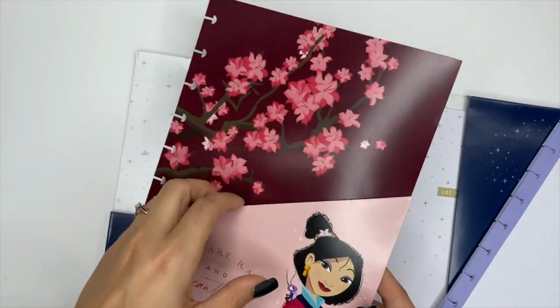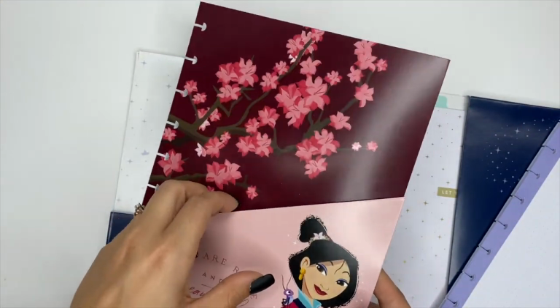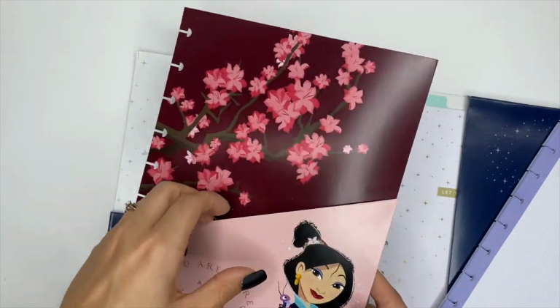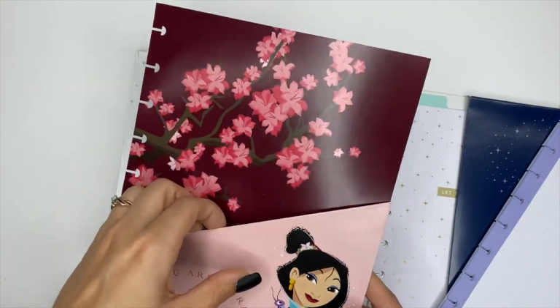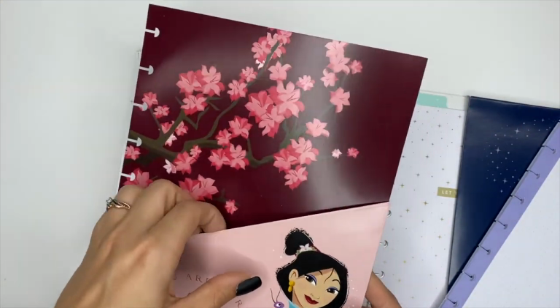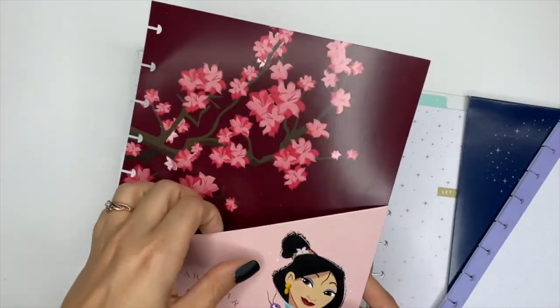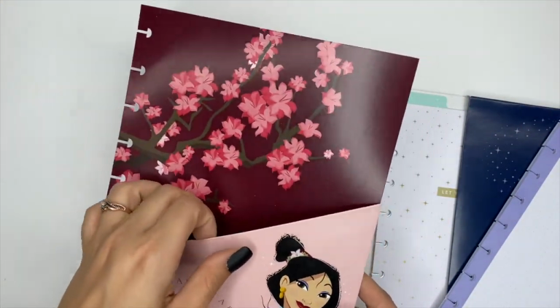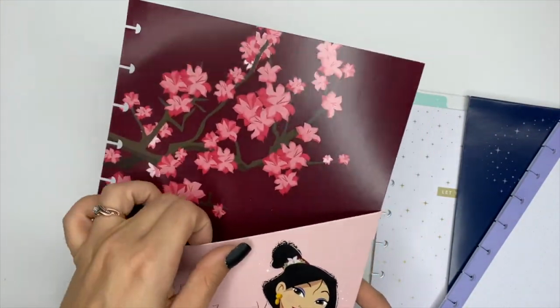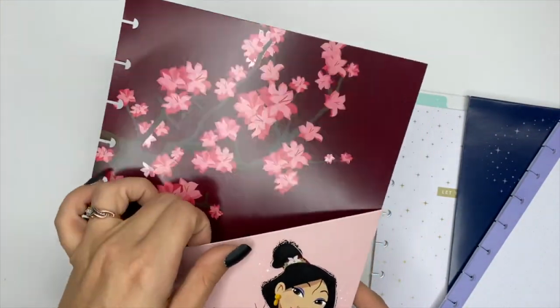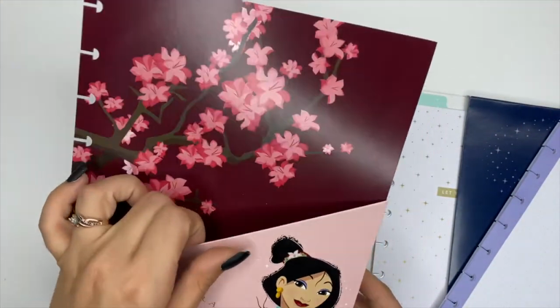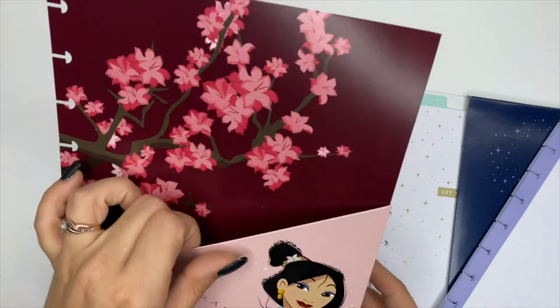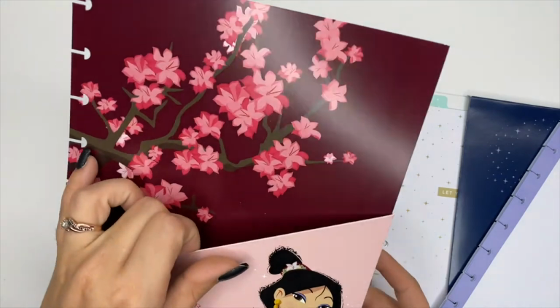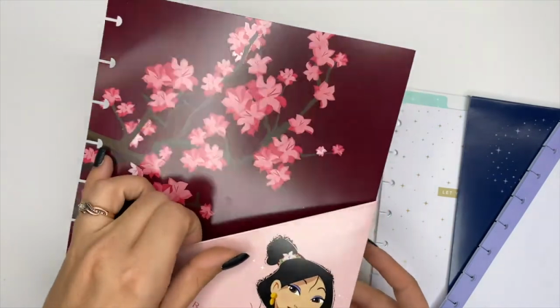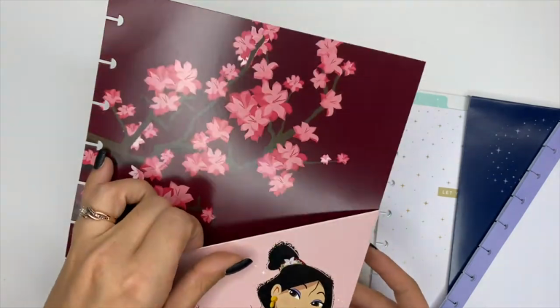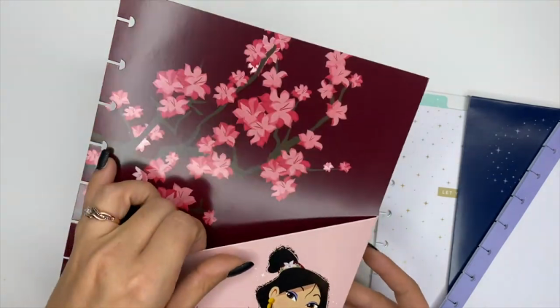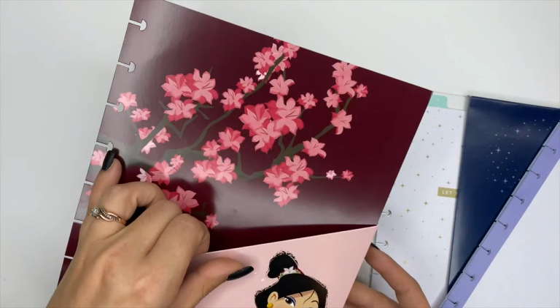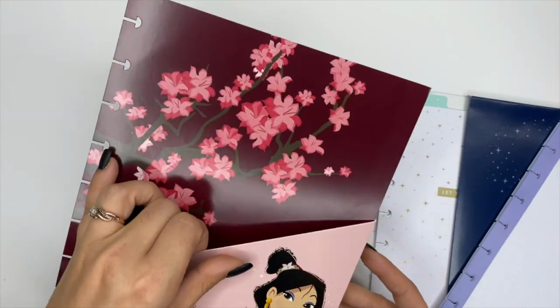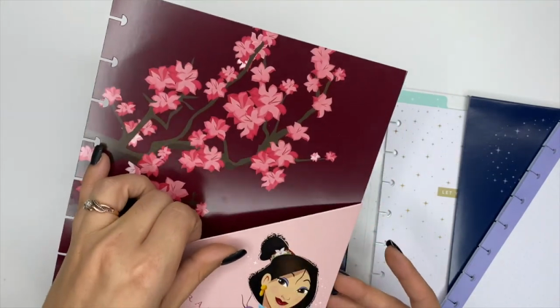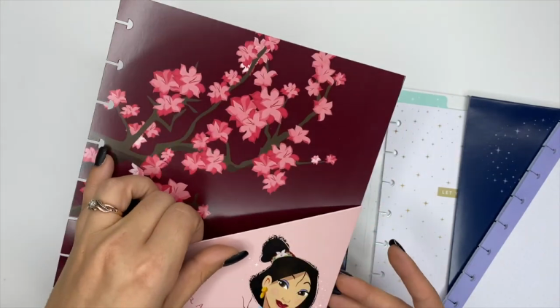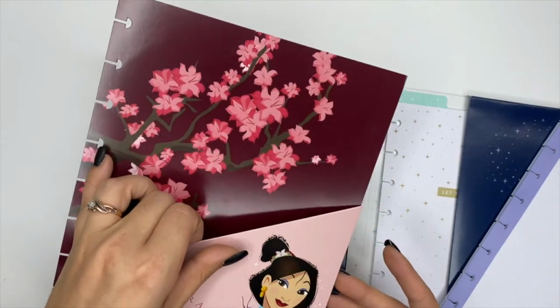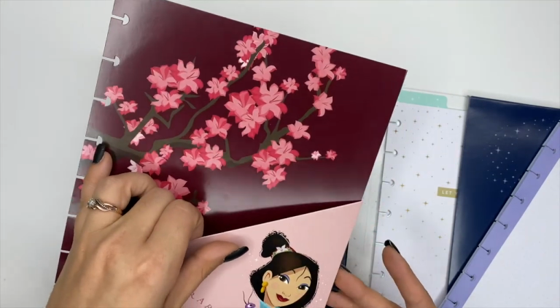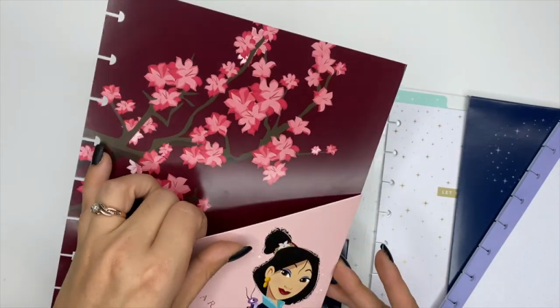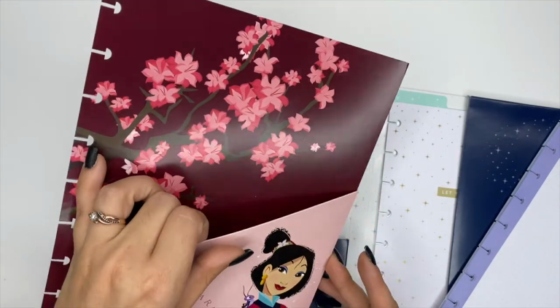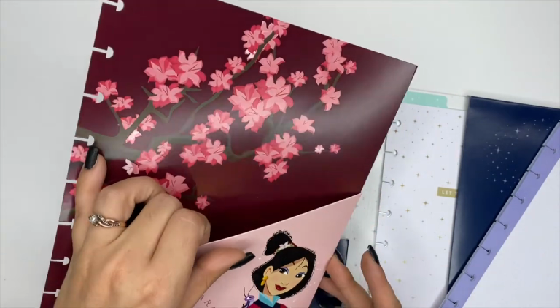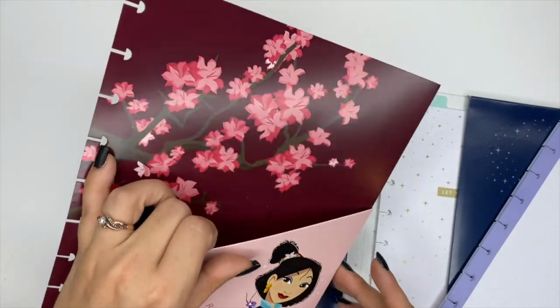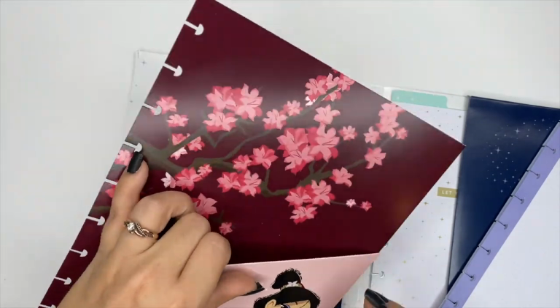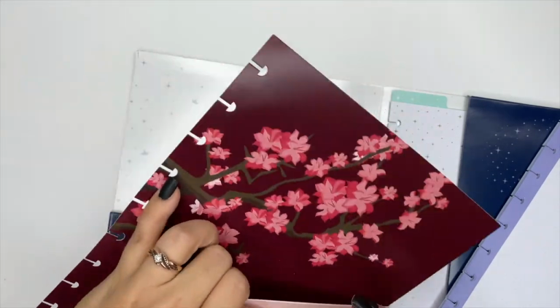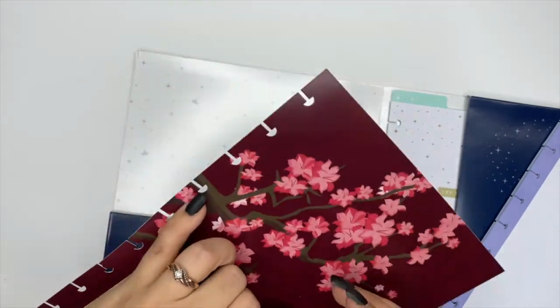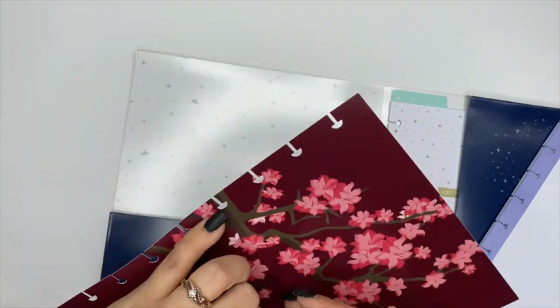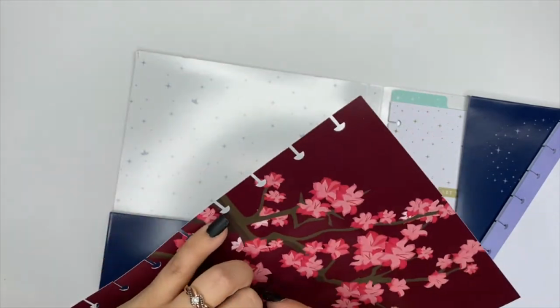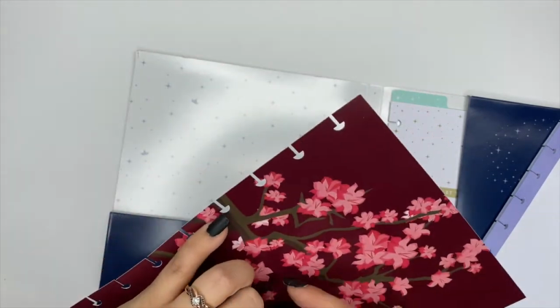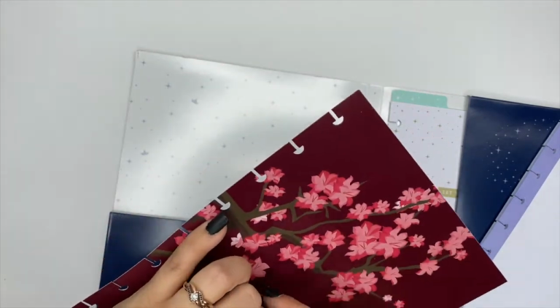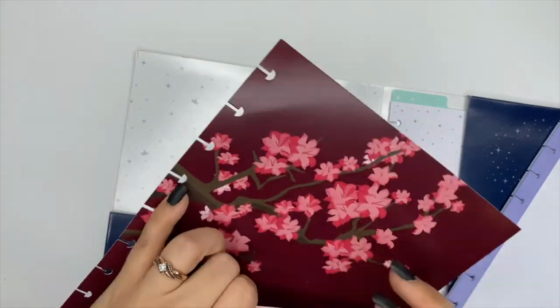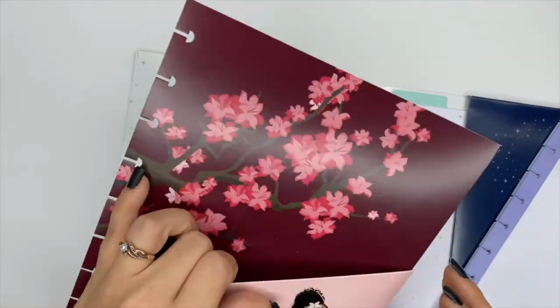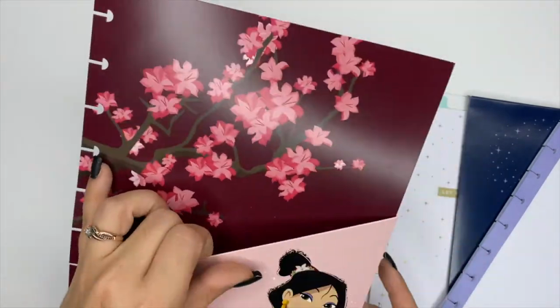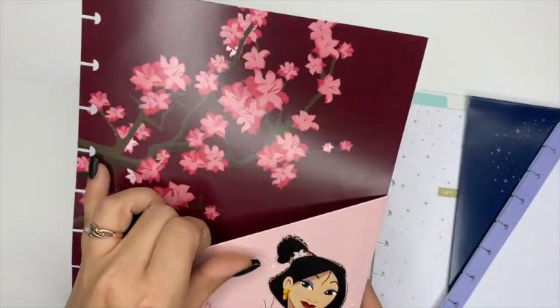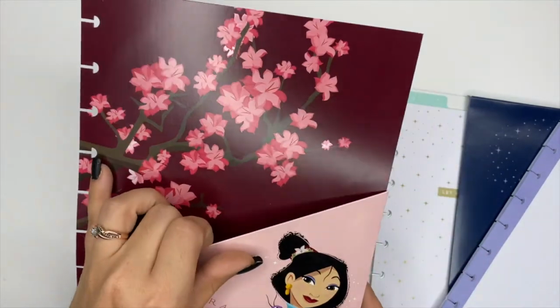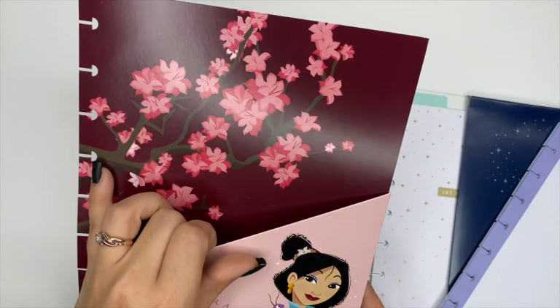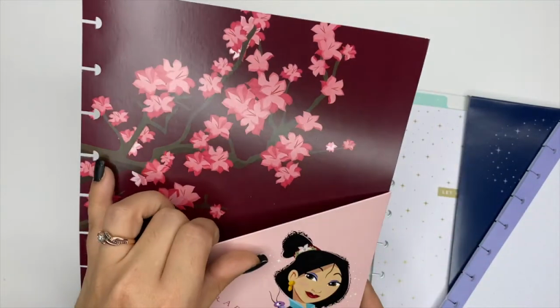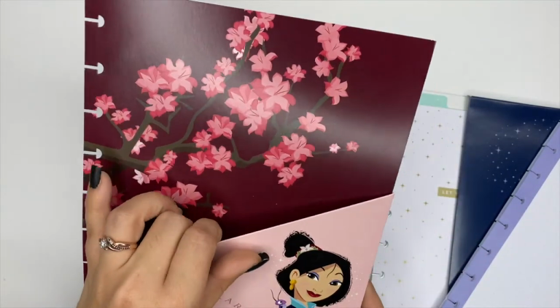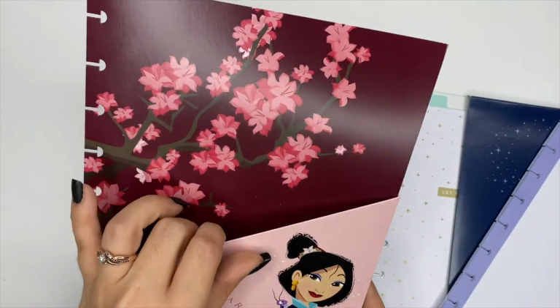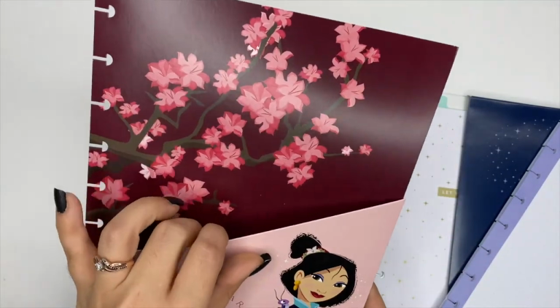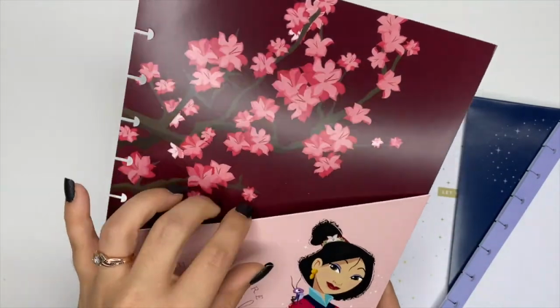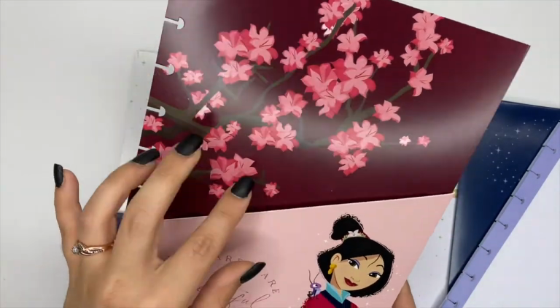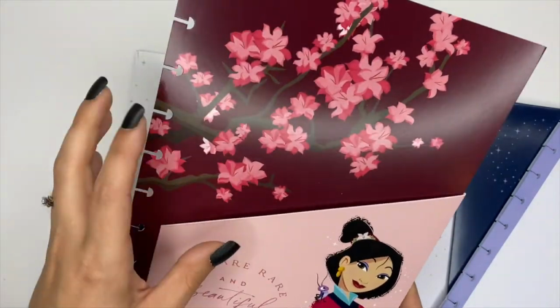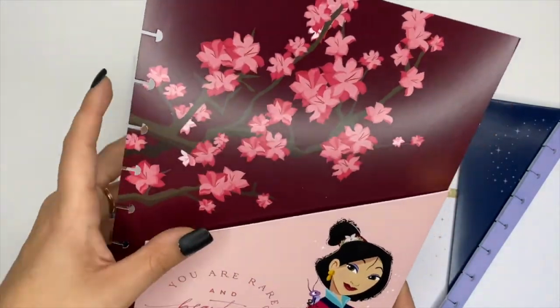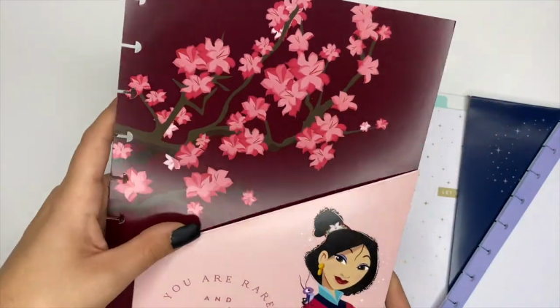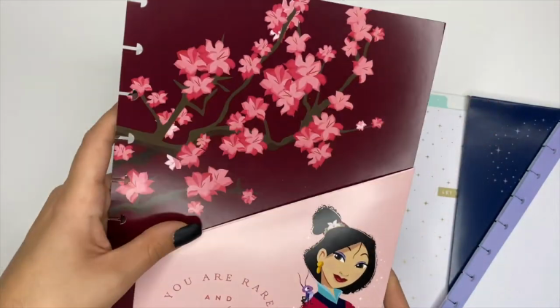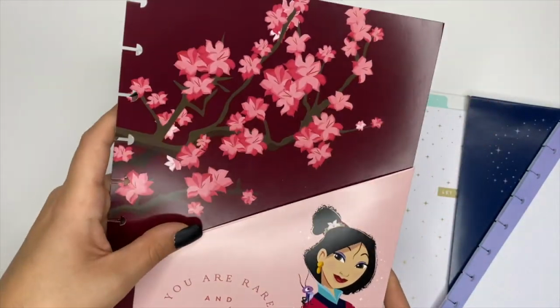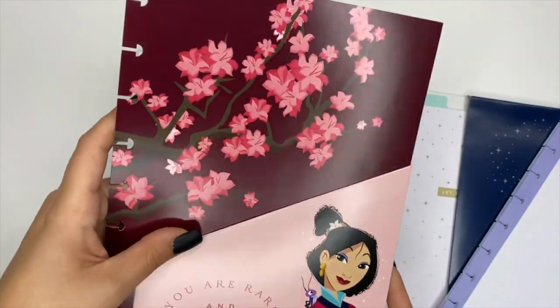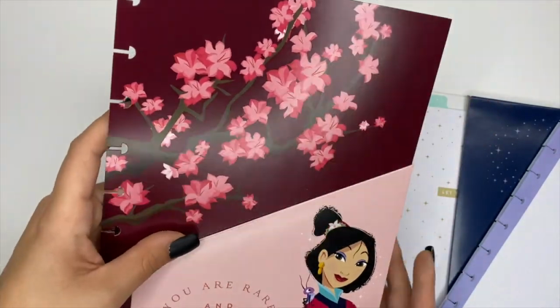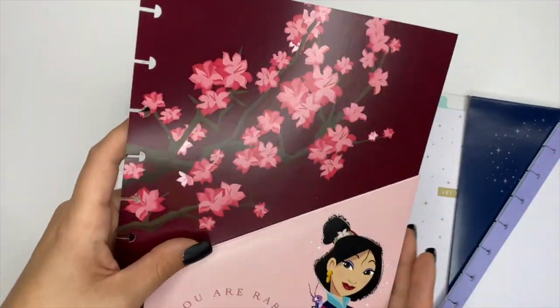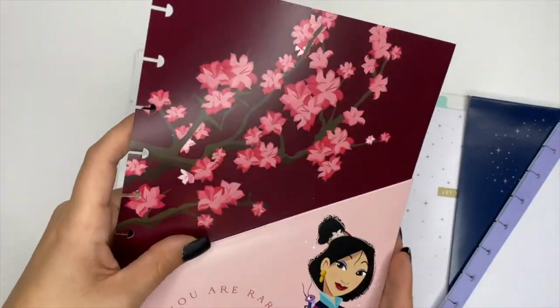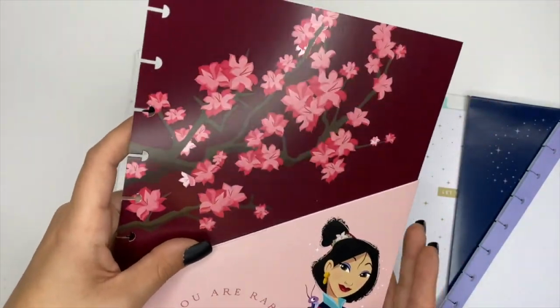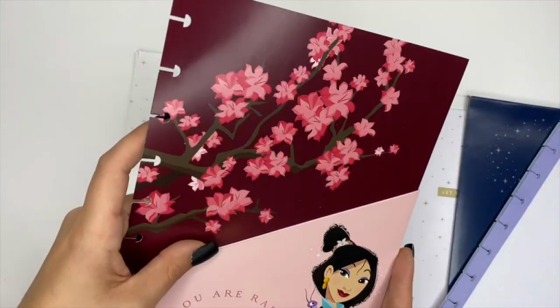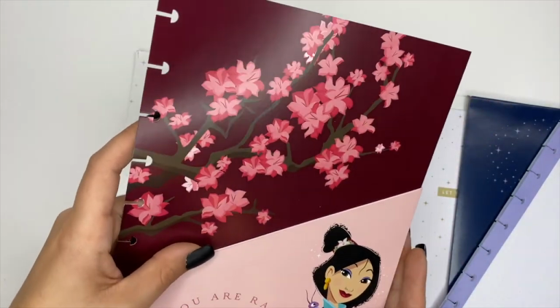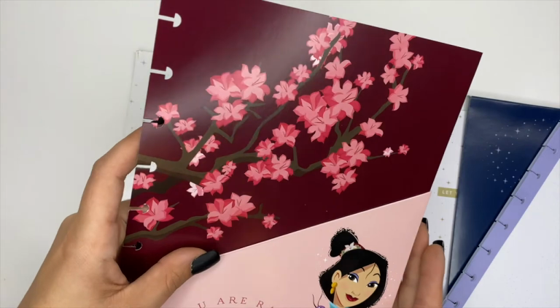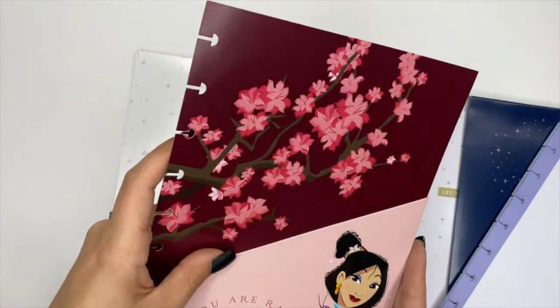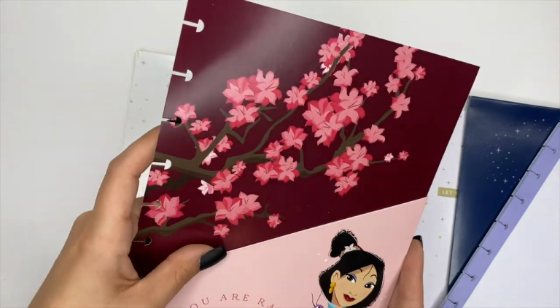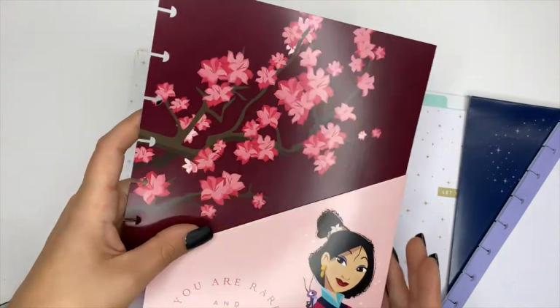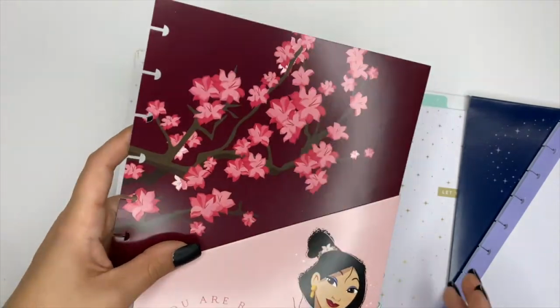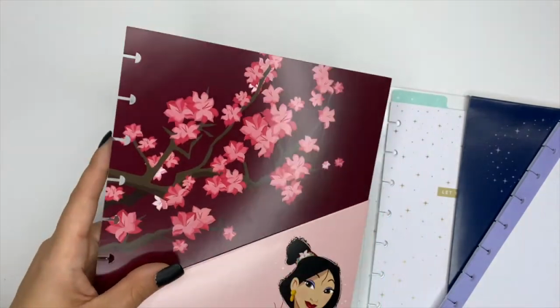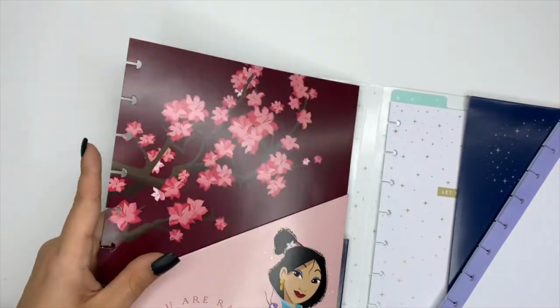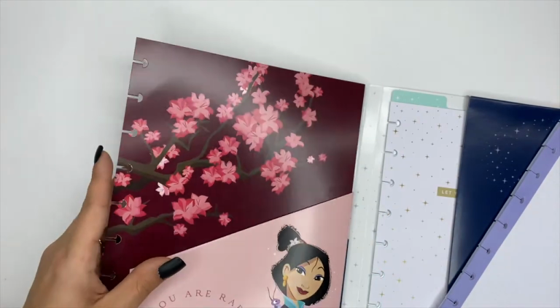The last thing on the left side is a pocket folder featuring Mulan that says 'You Are Rare and Beautiful.' I always keep a pocket folder in my planner — I use it for stickers, sticky notes, and index cards. I love pocket folders.